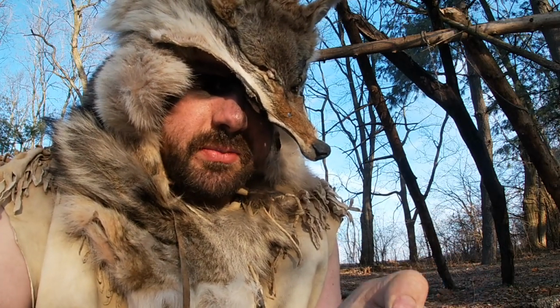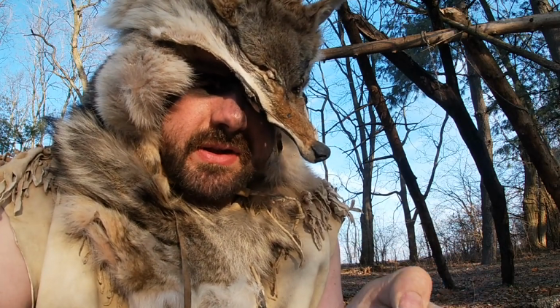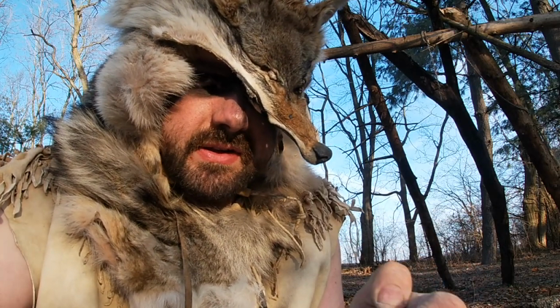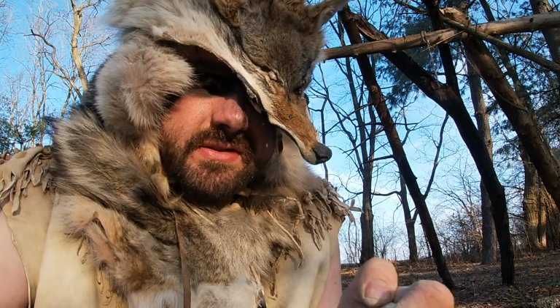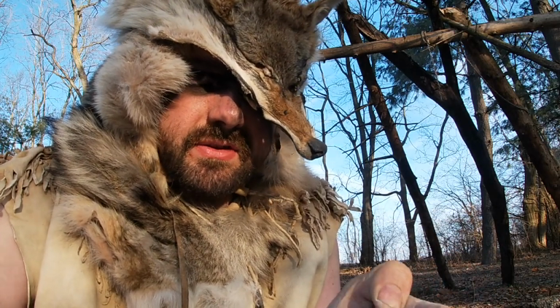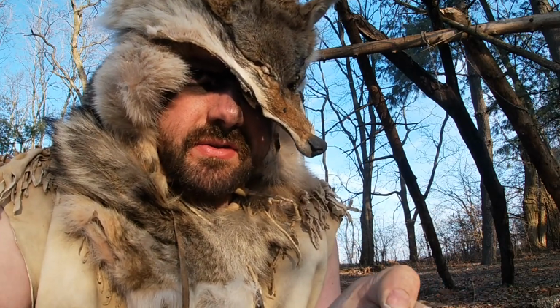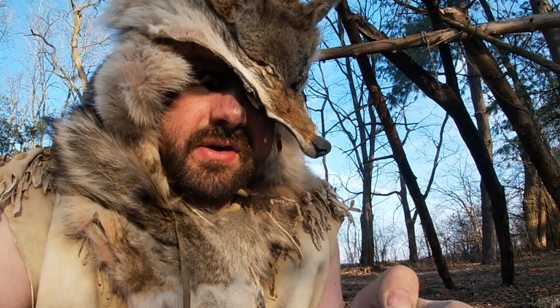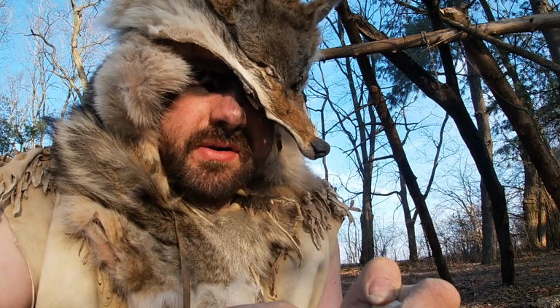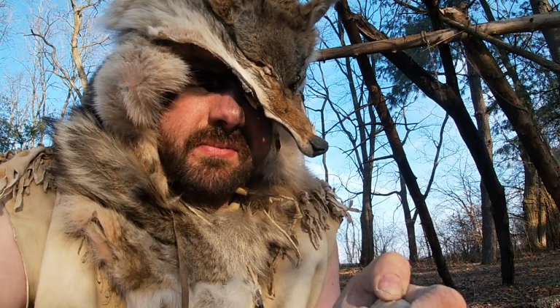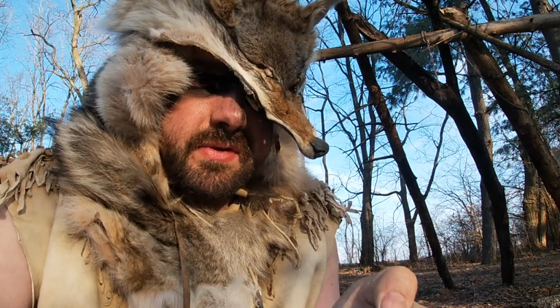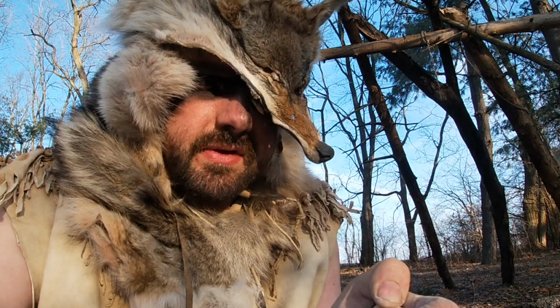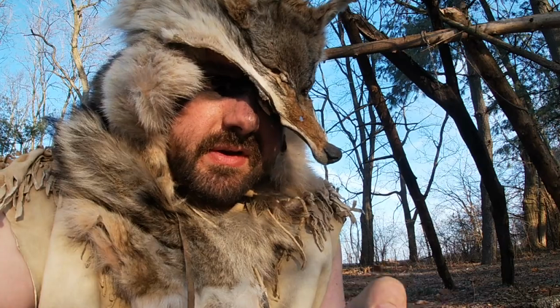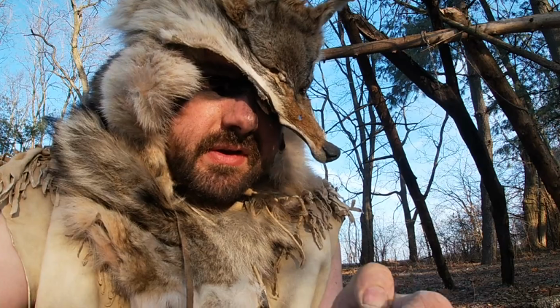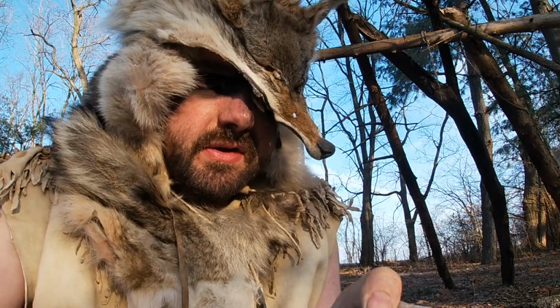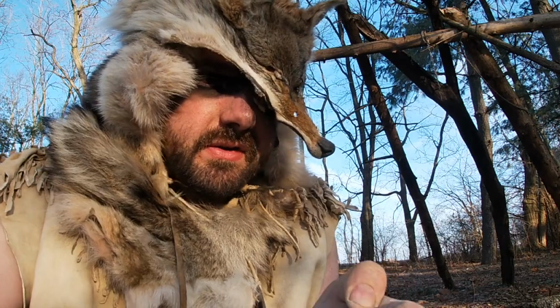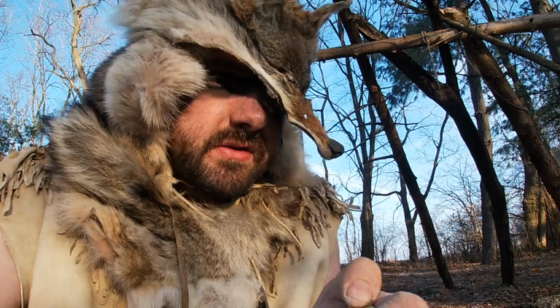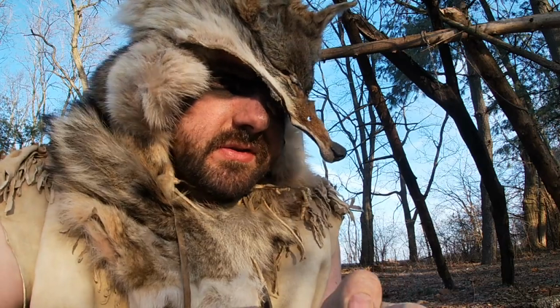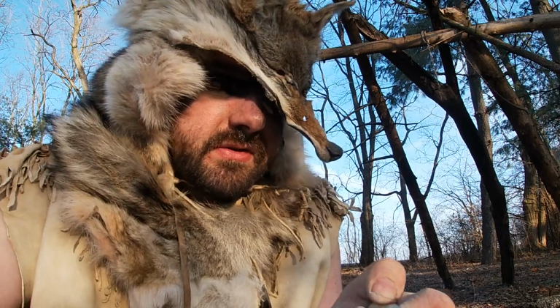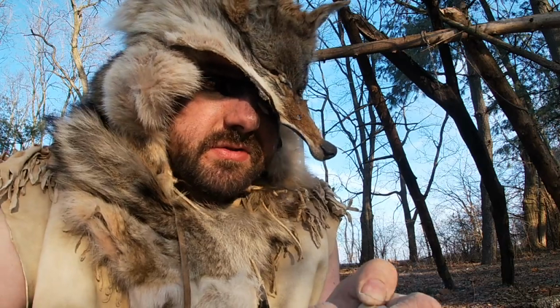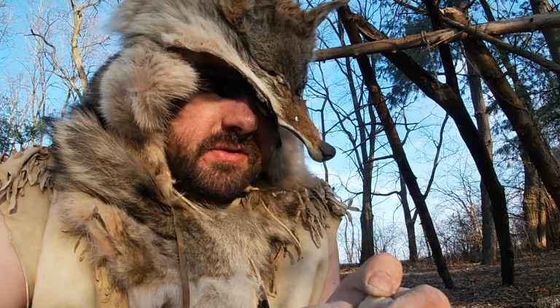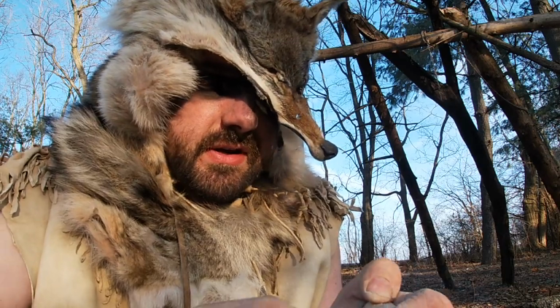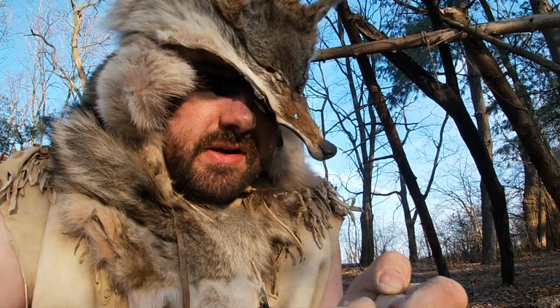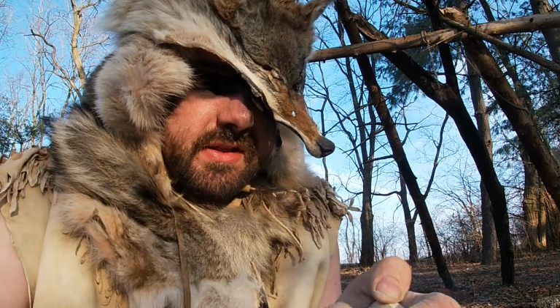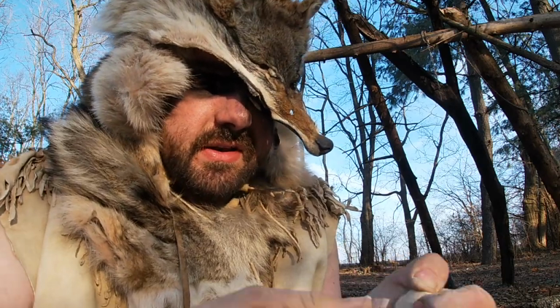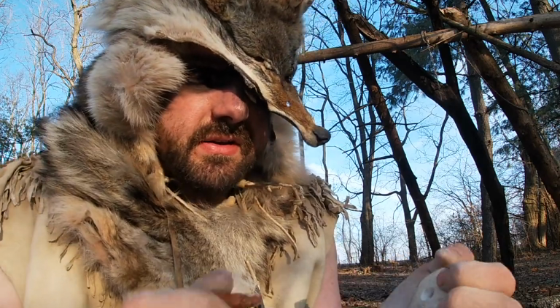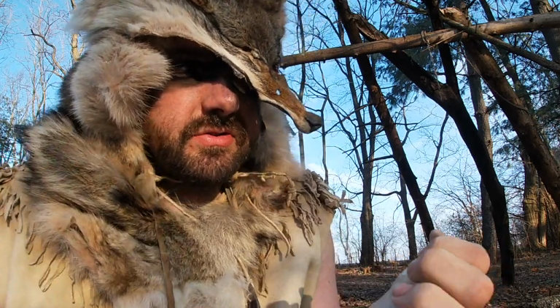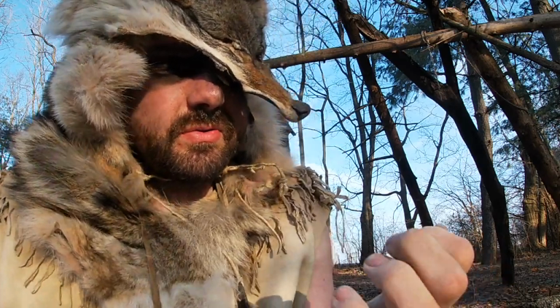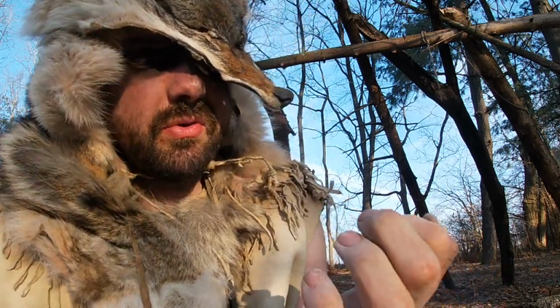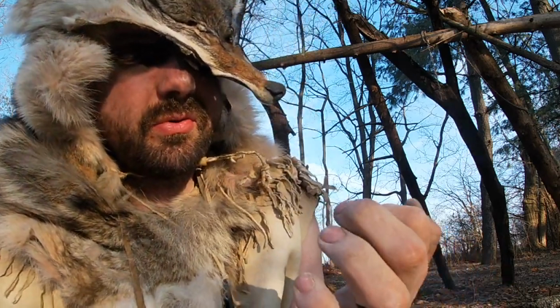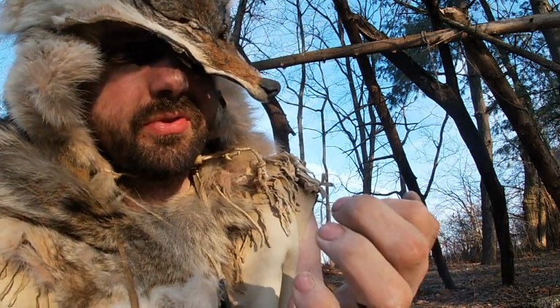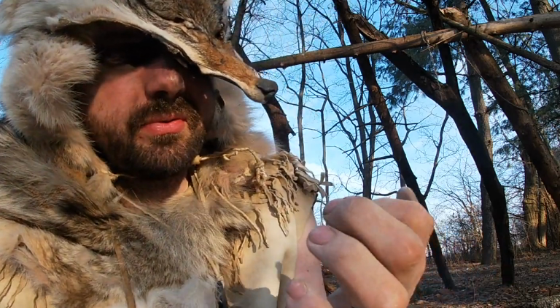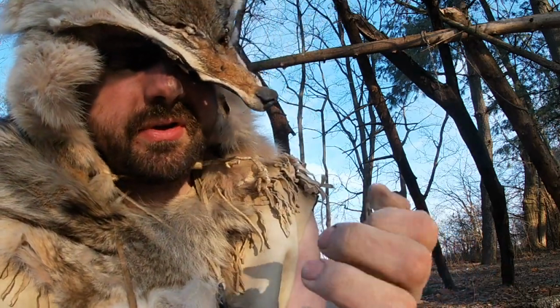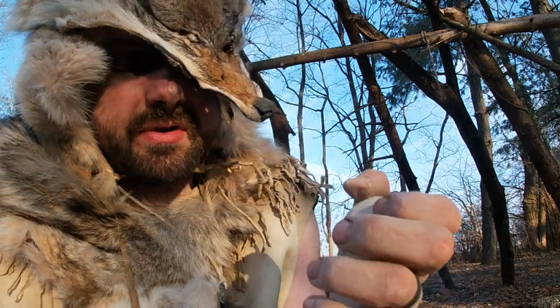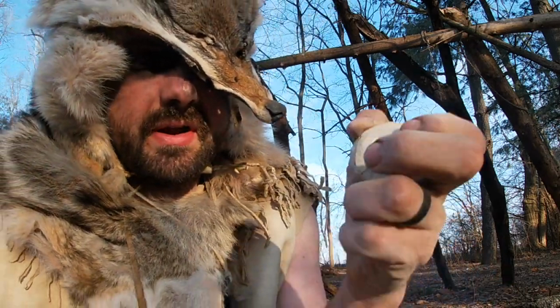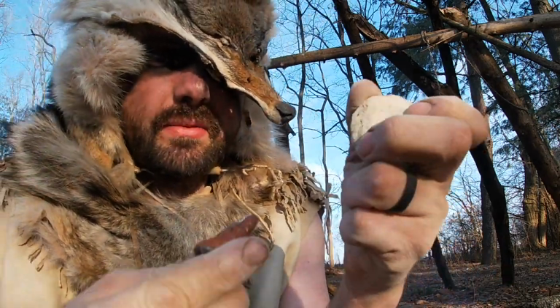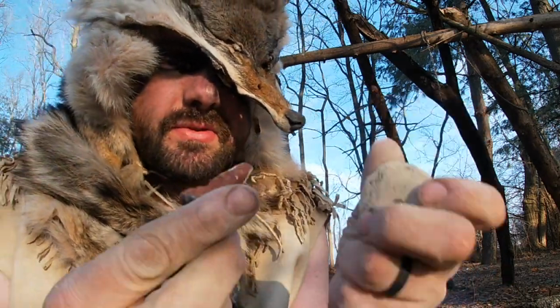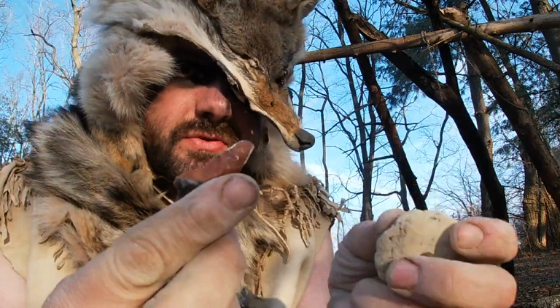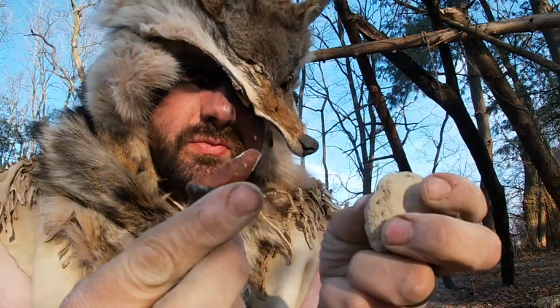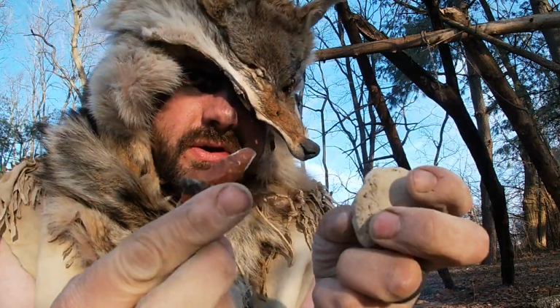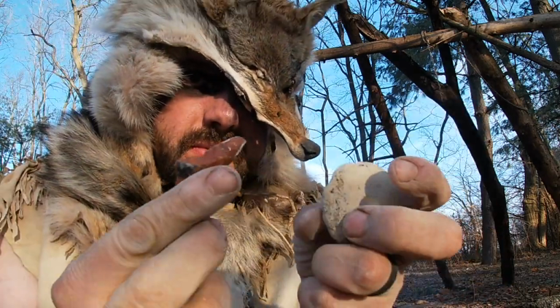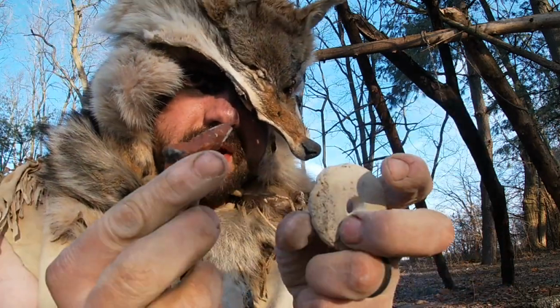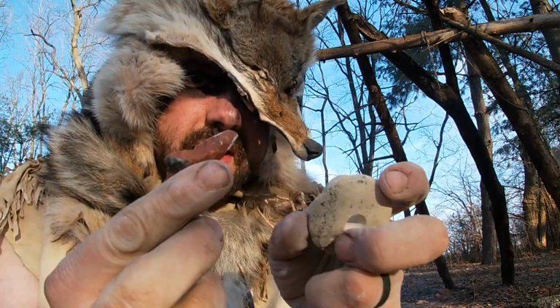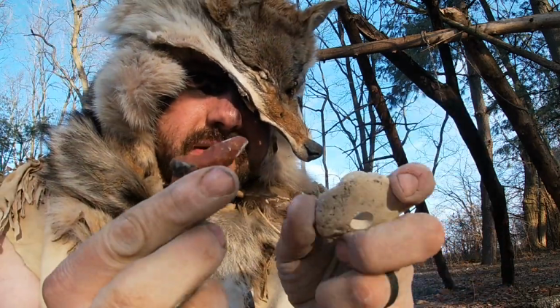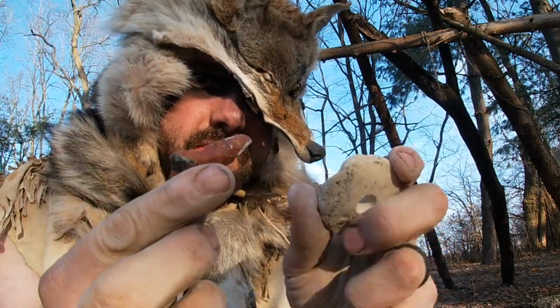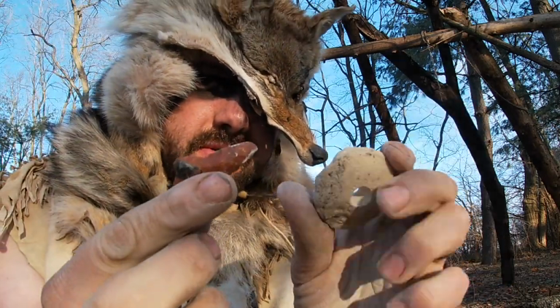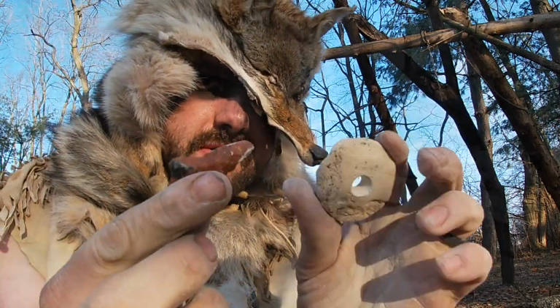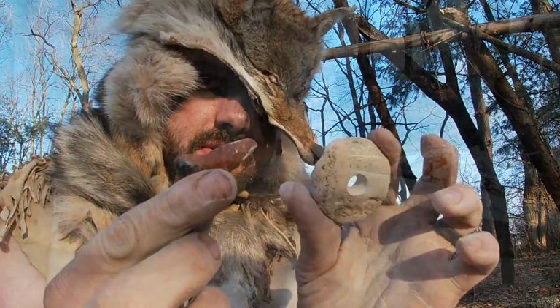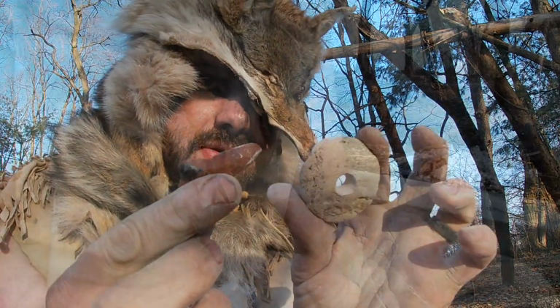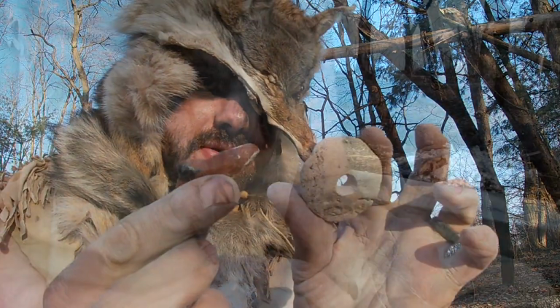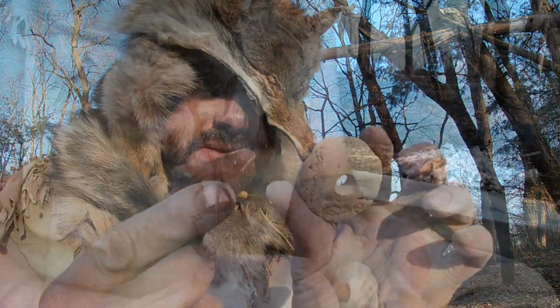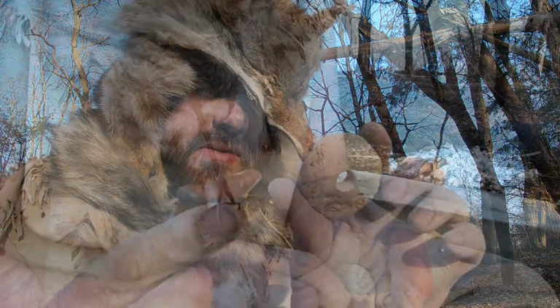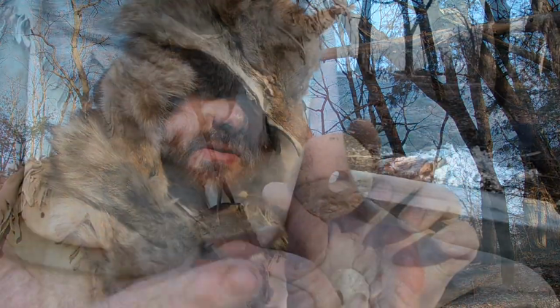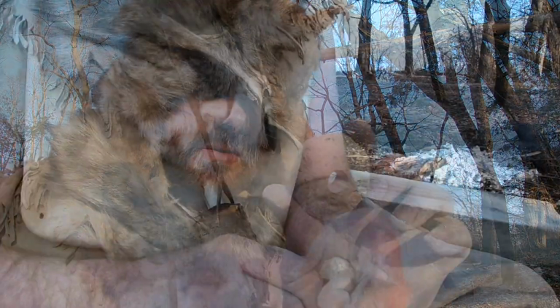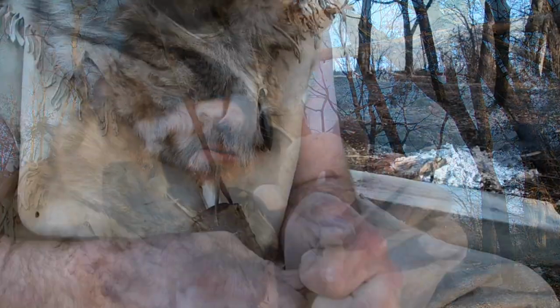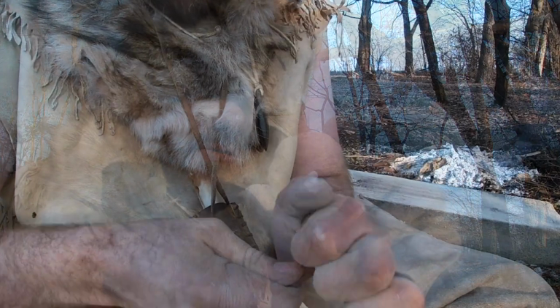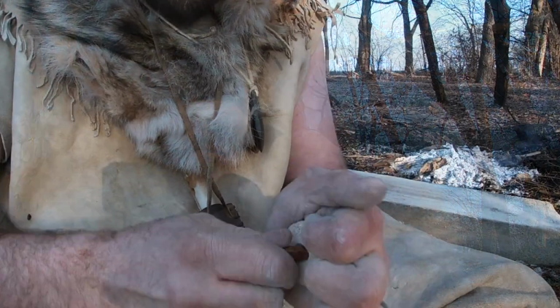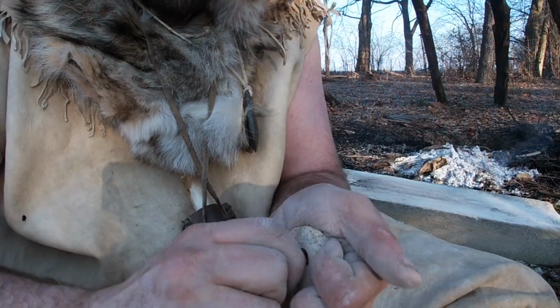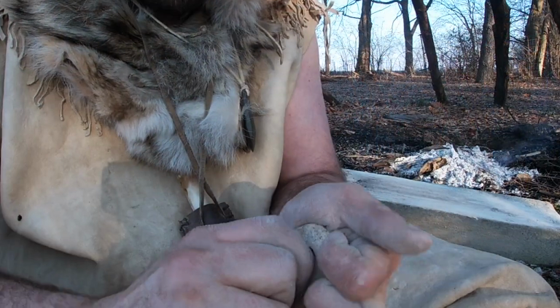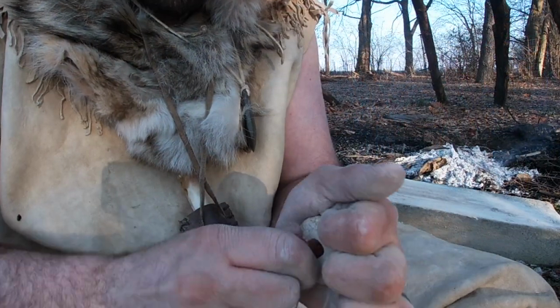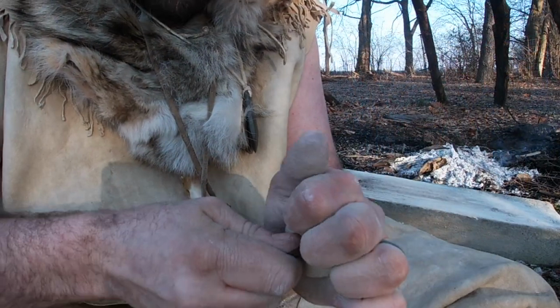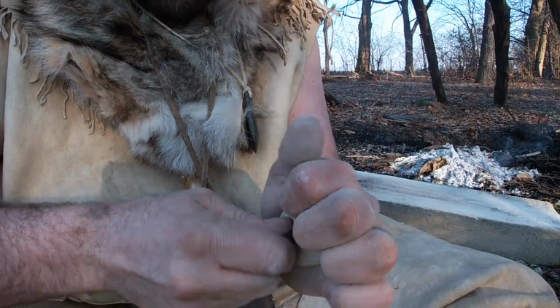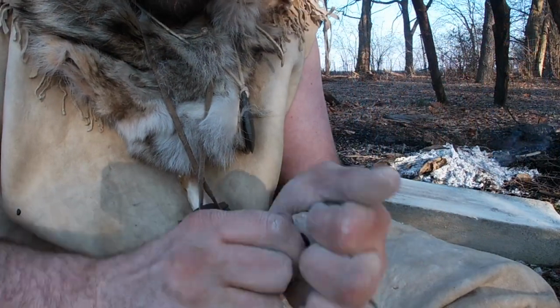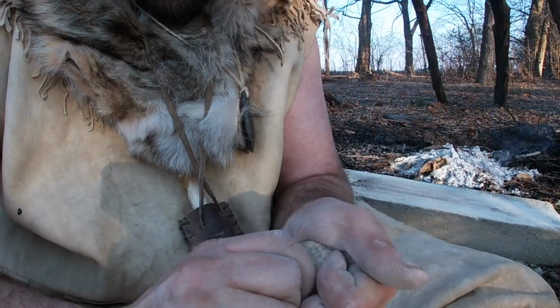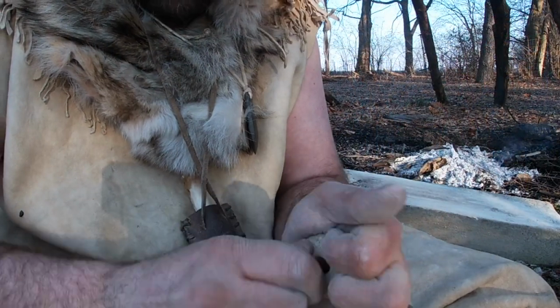I got that initial hole through there, now I'm just reaming it out.